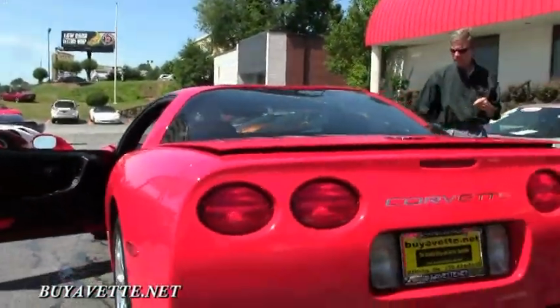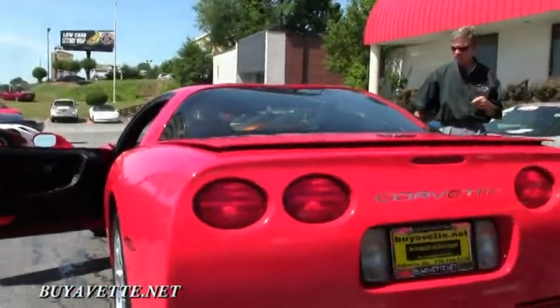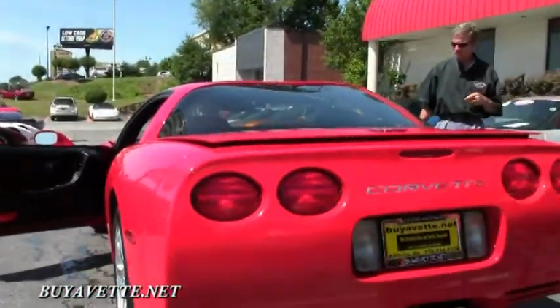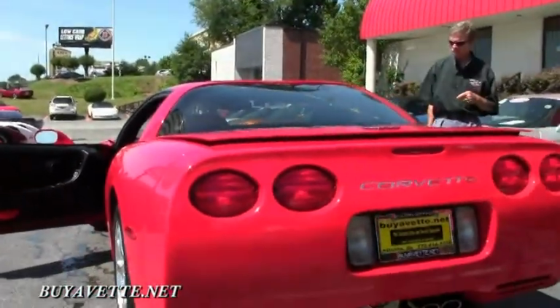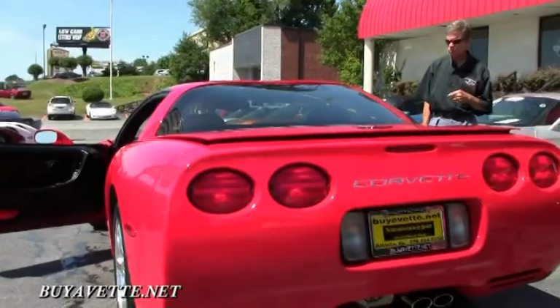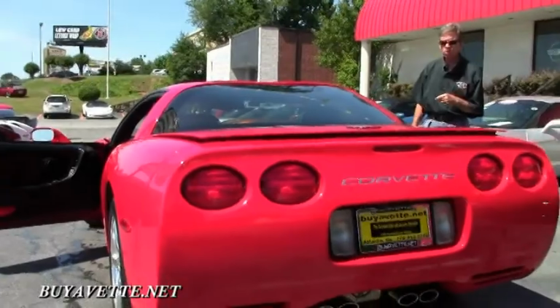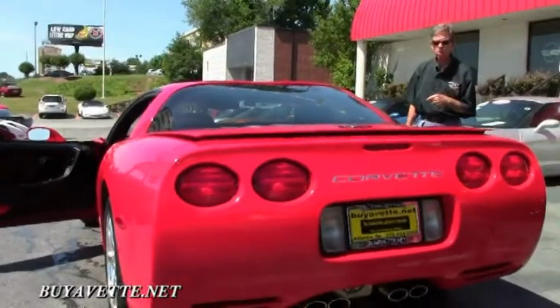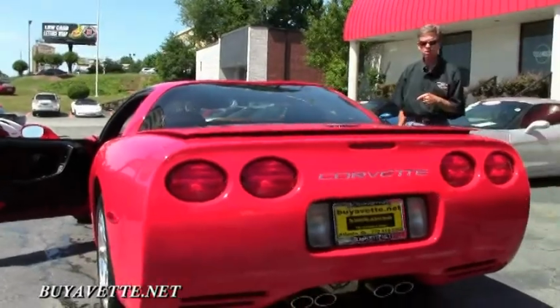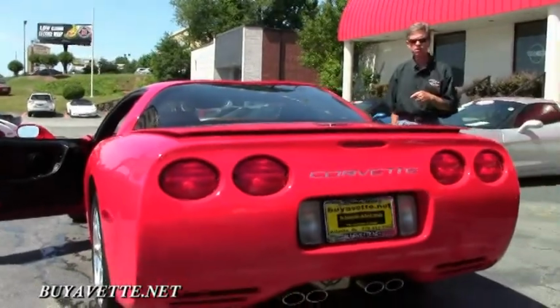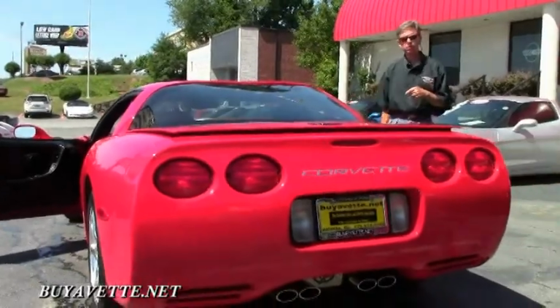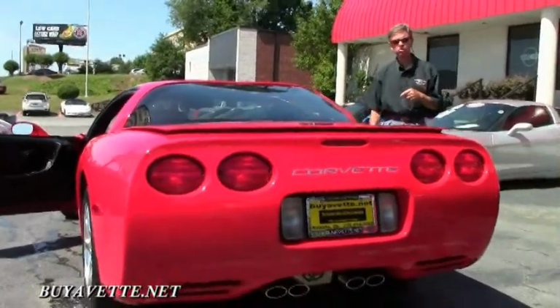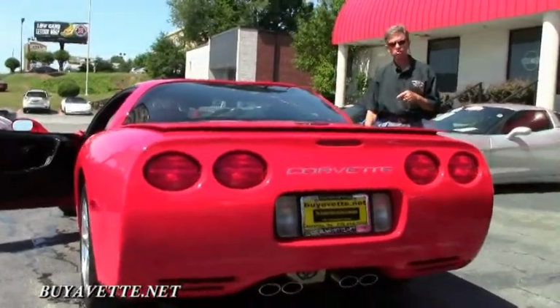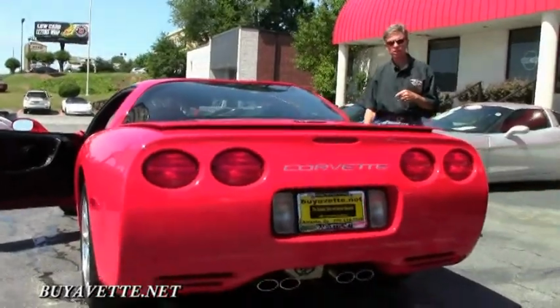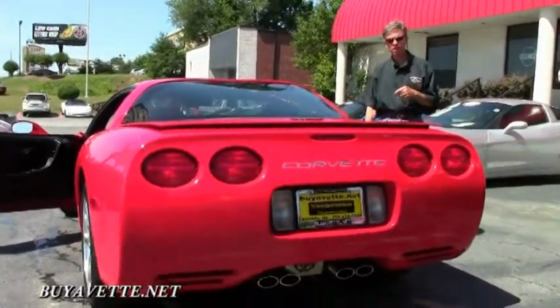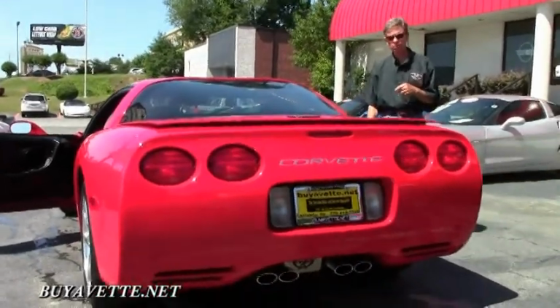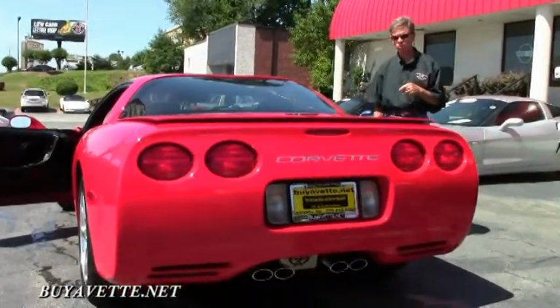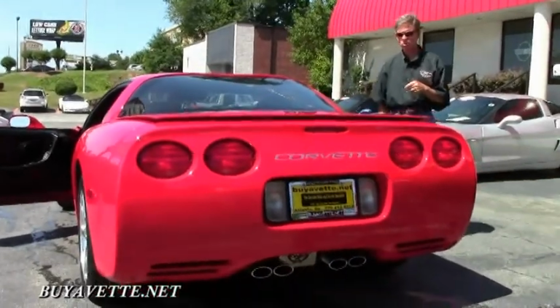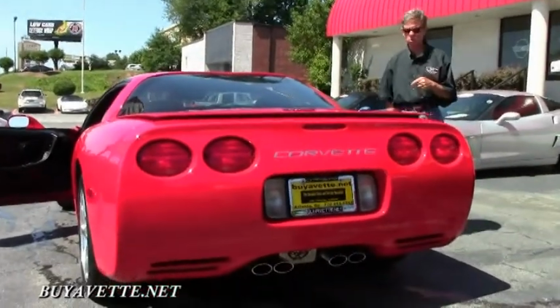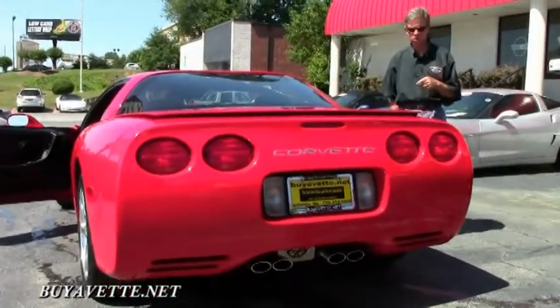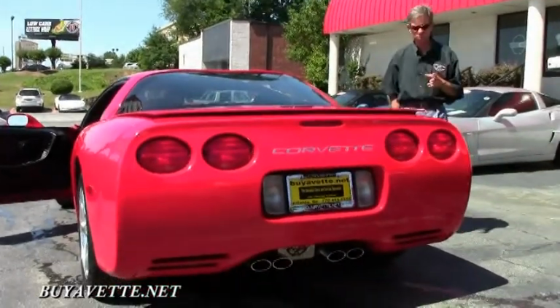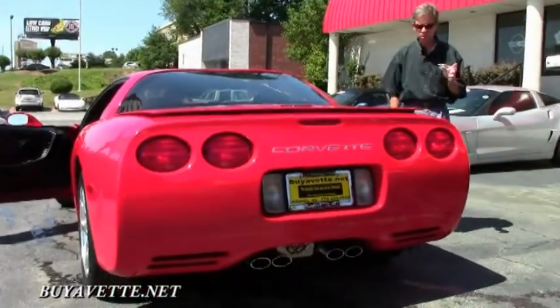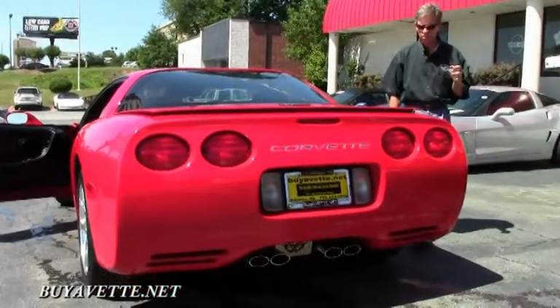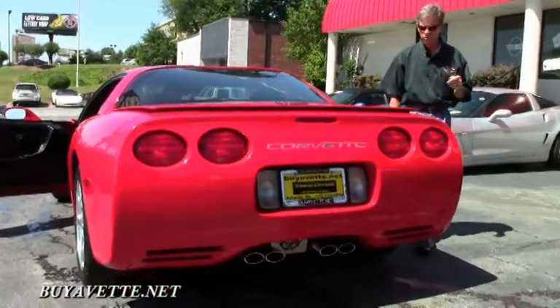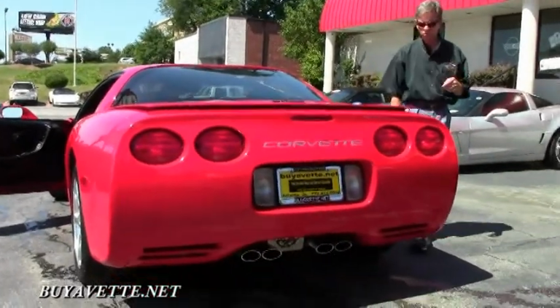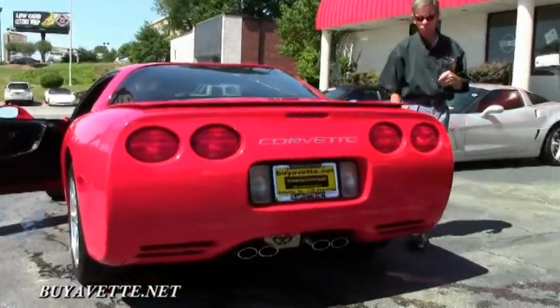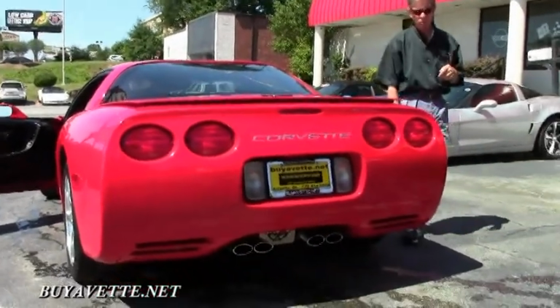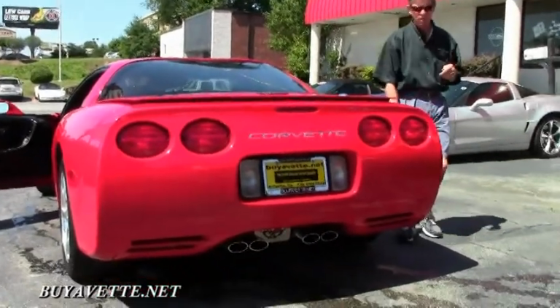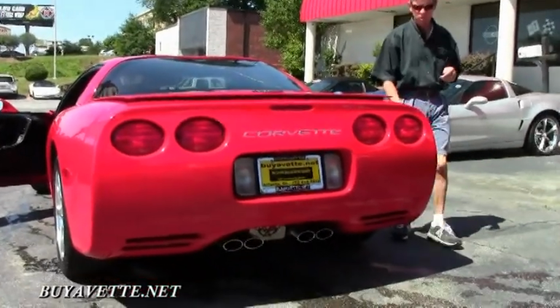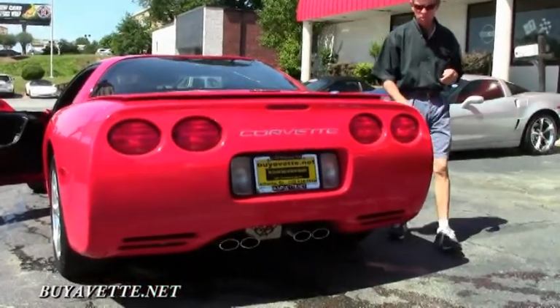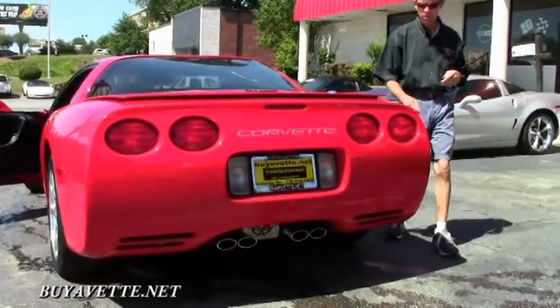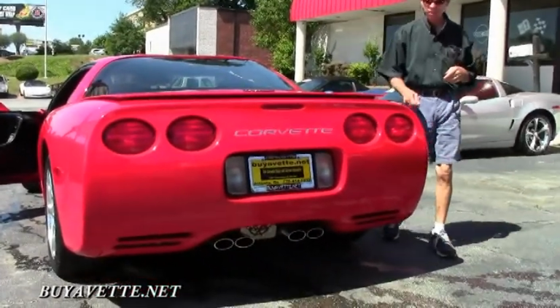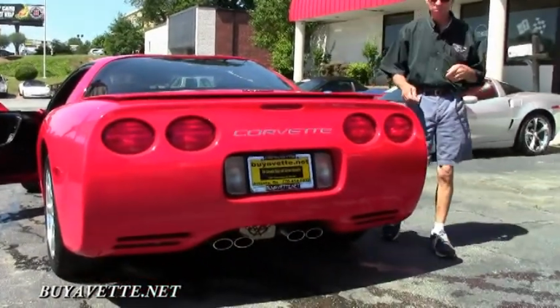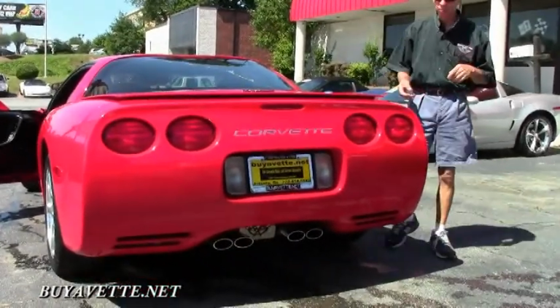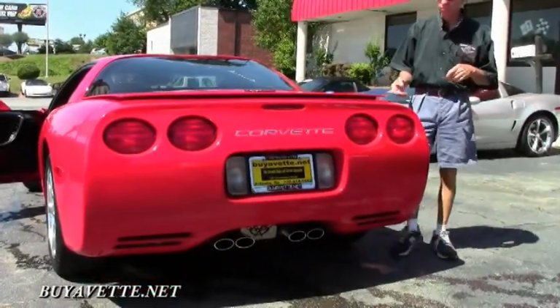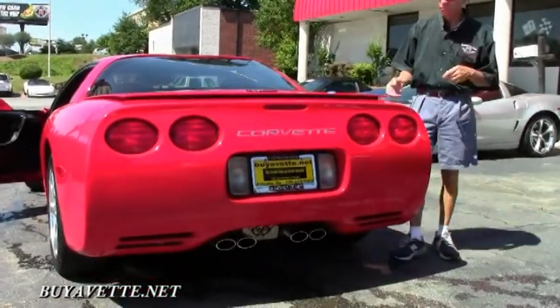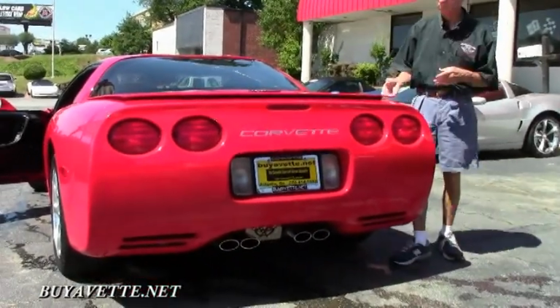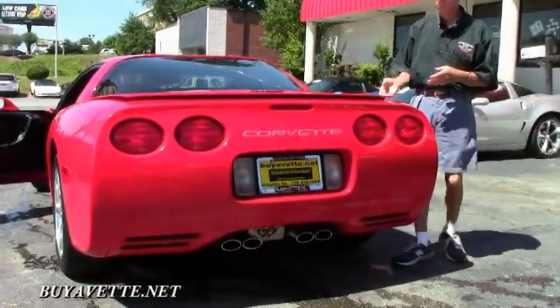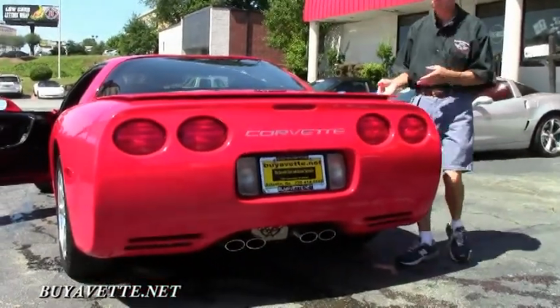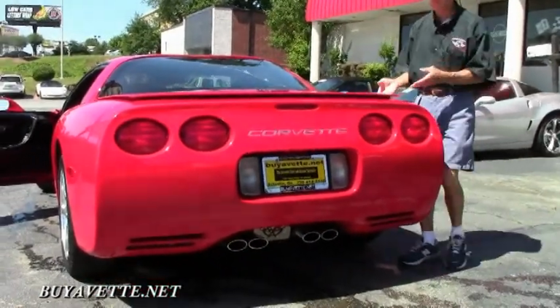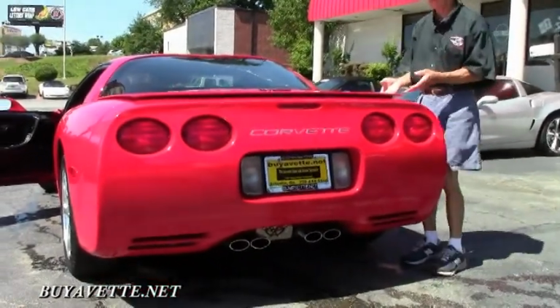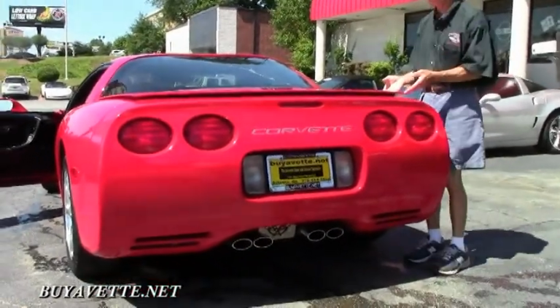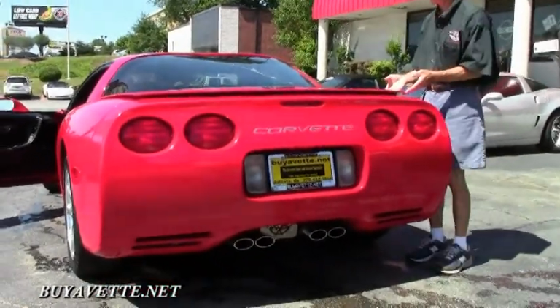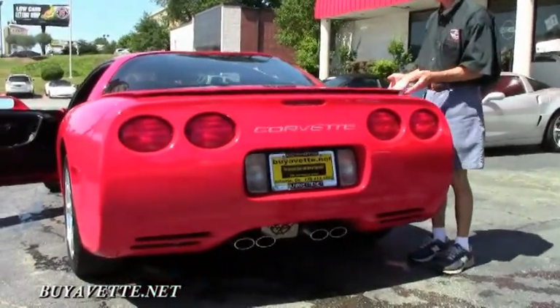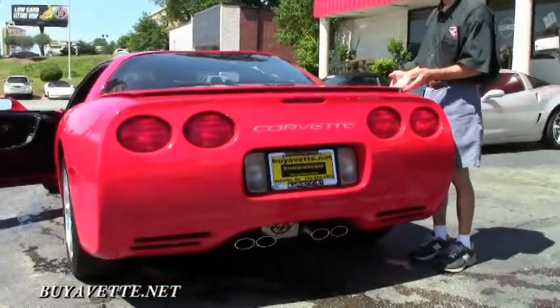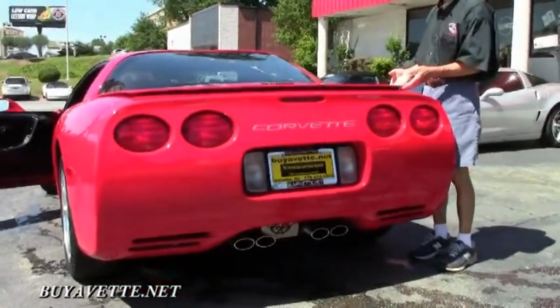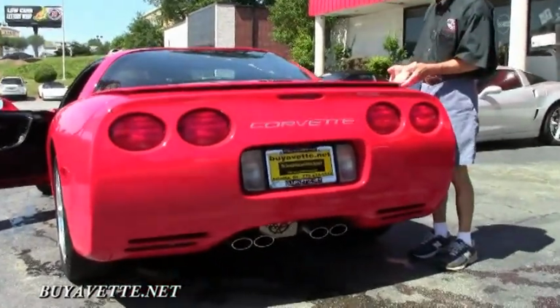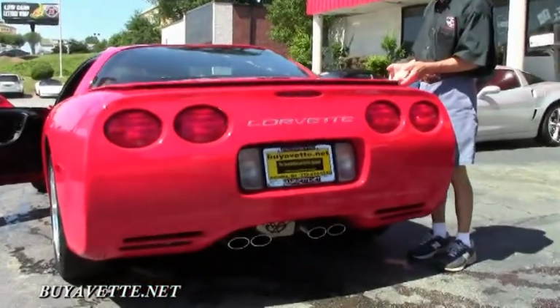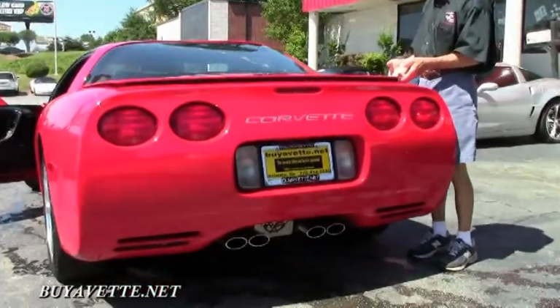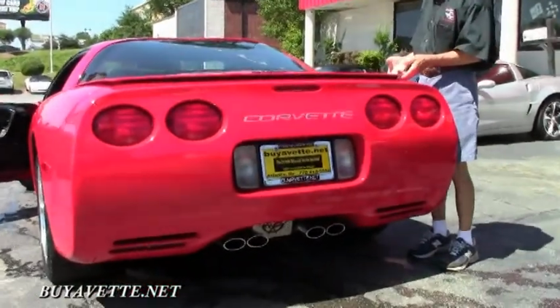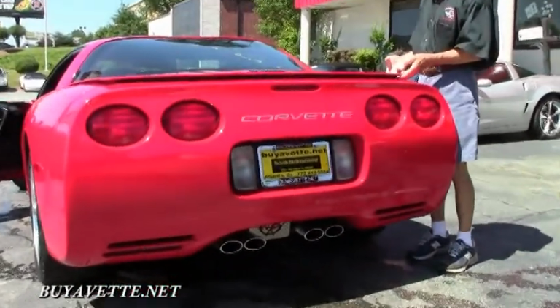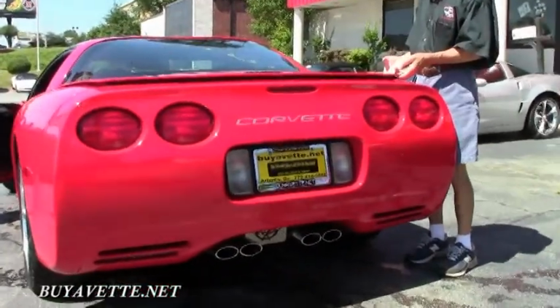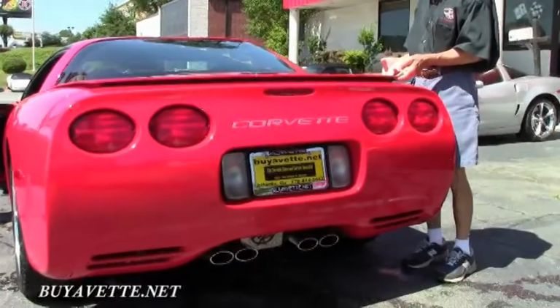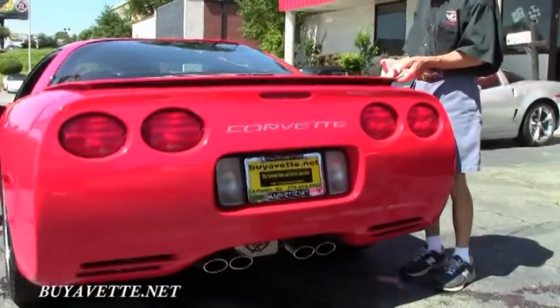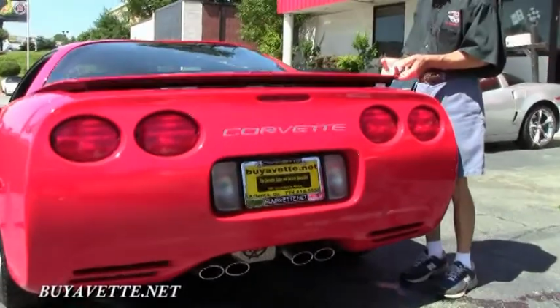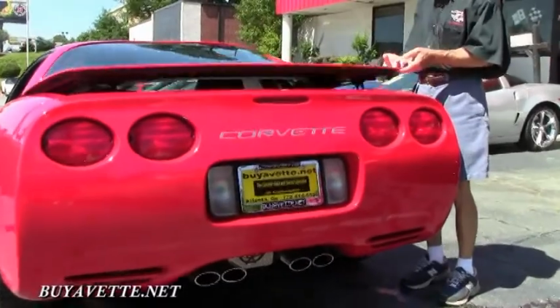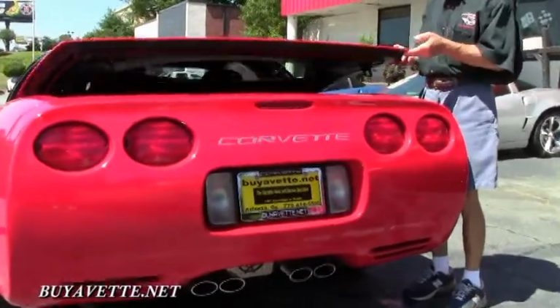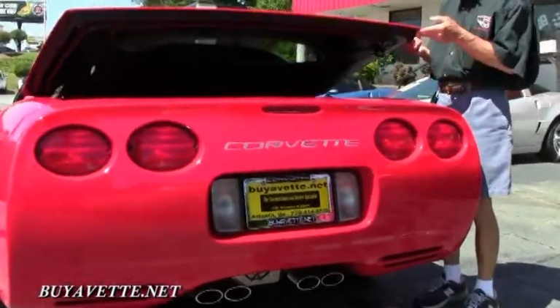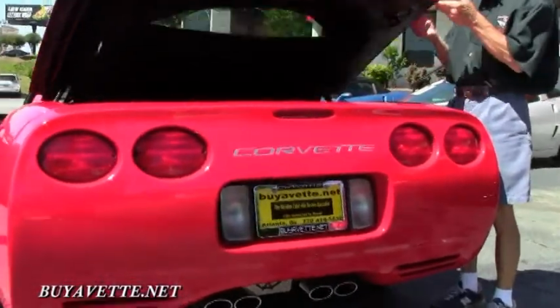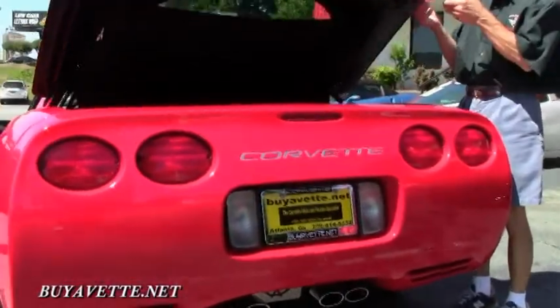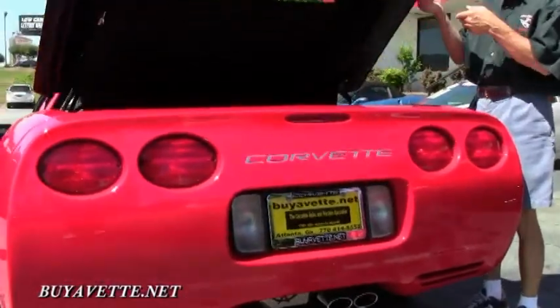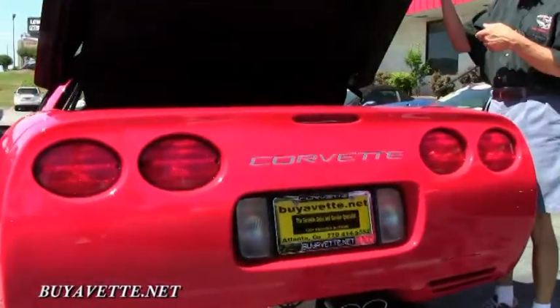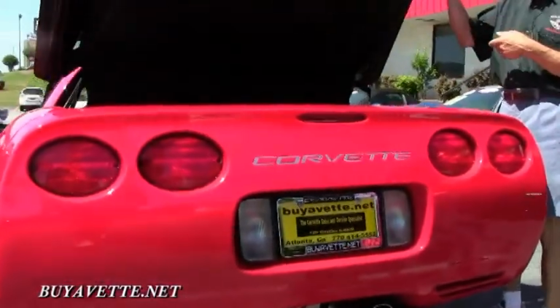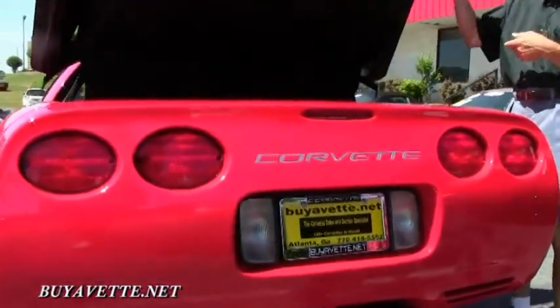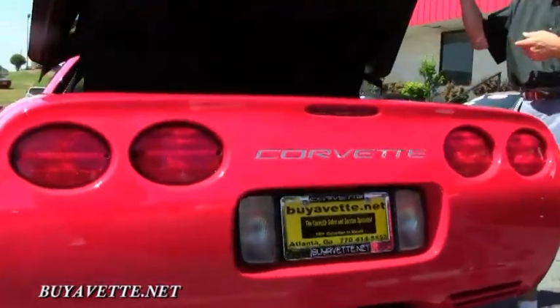As we walk around and check out this car, just great shape. Paint is in very good condition.